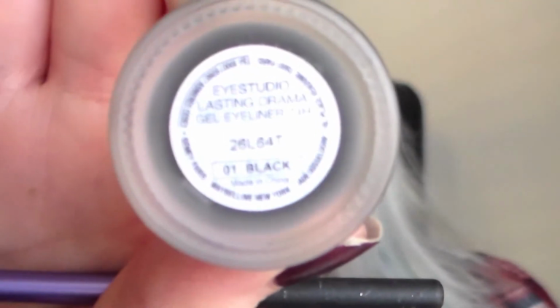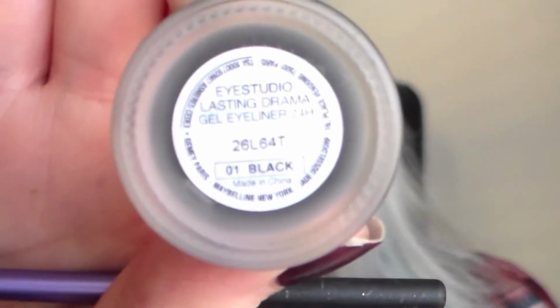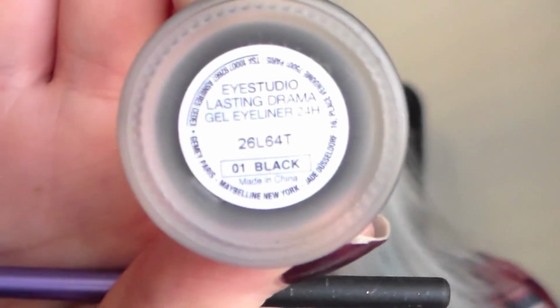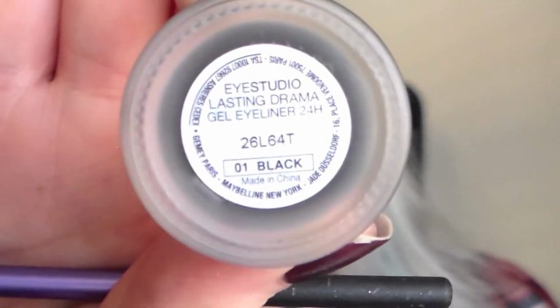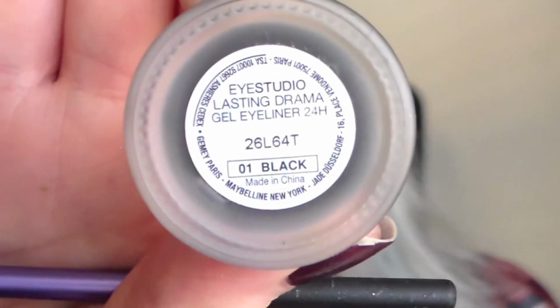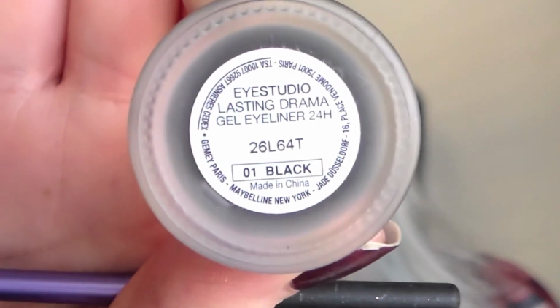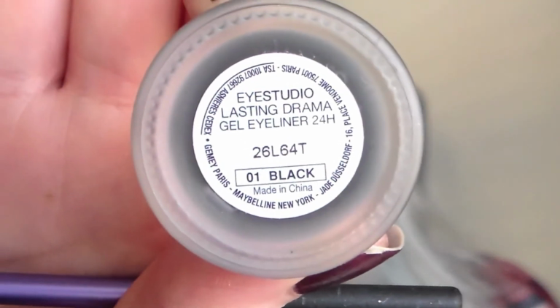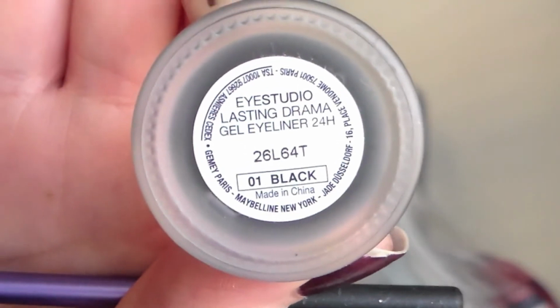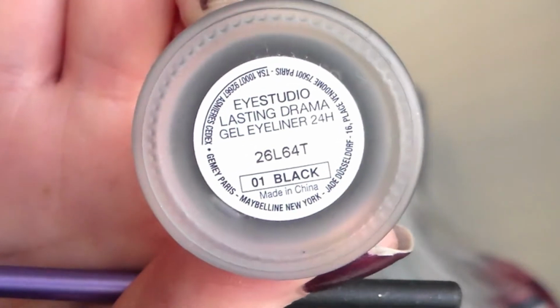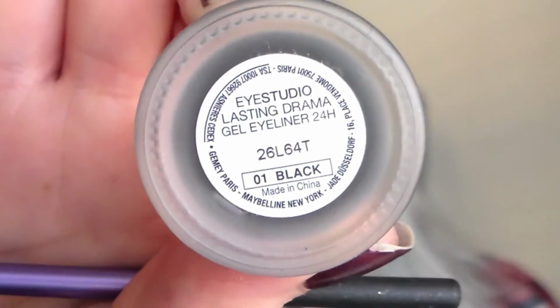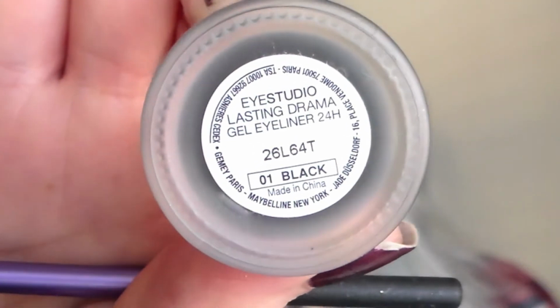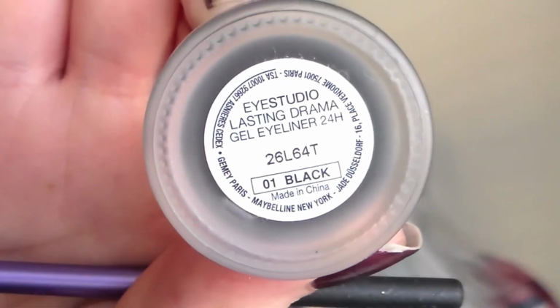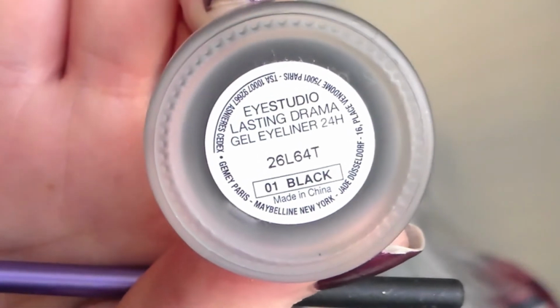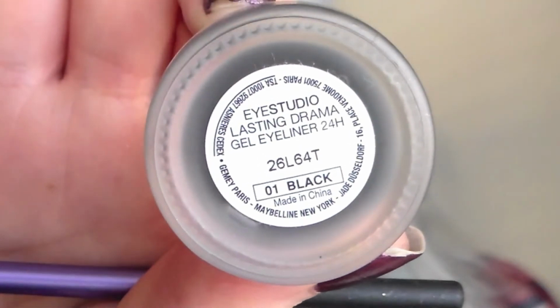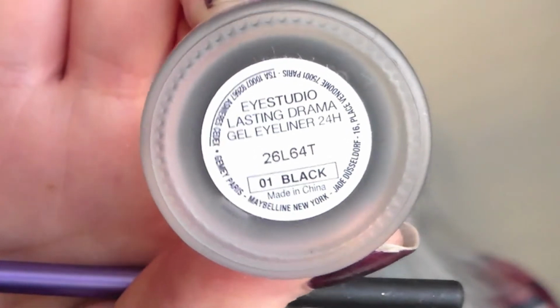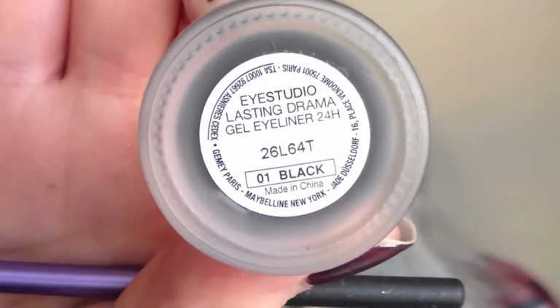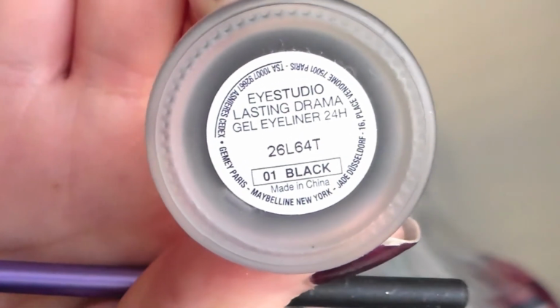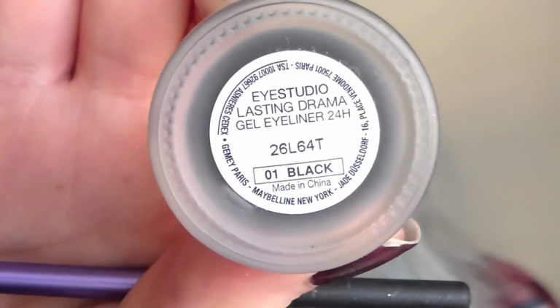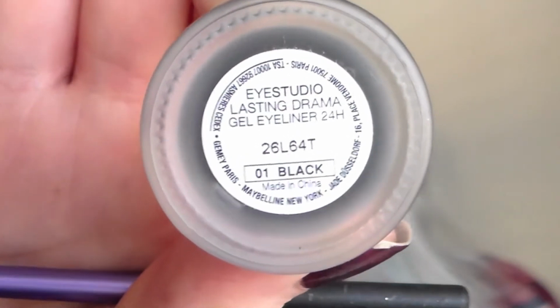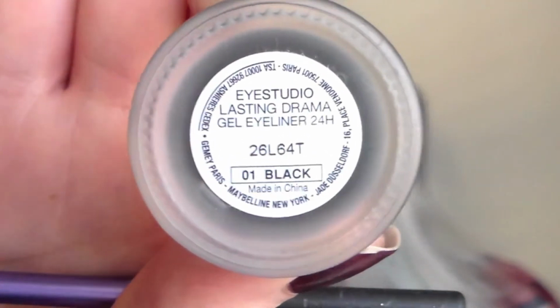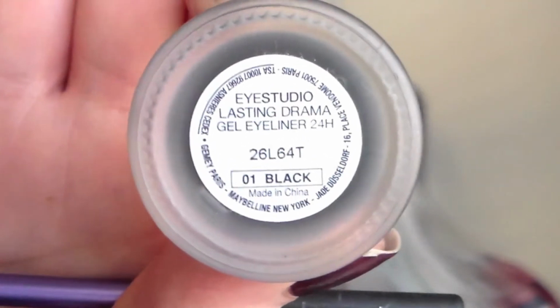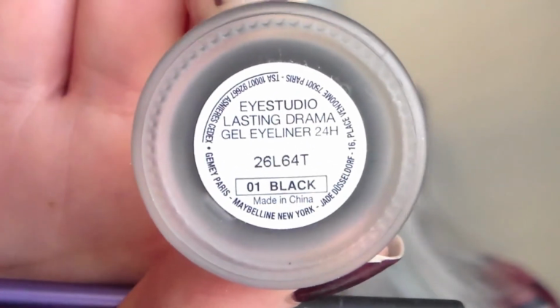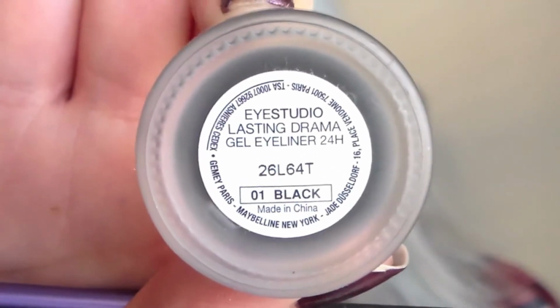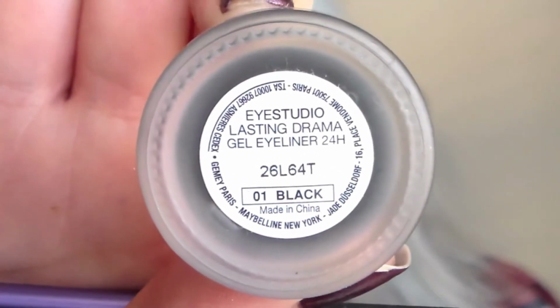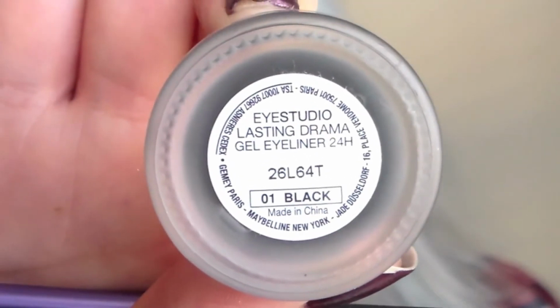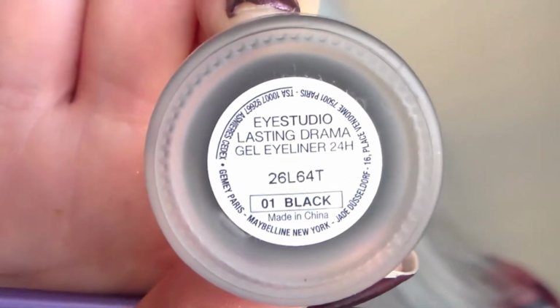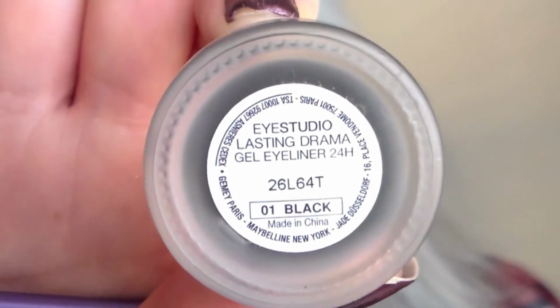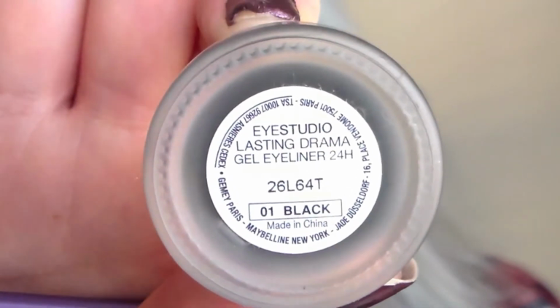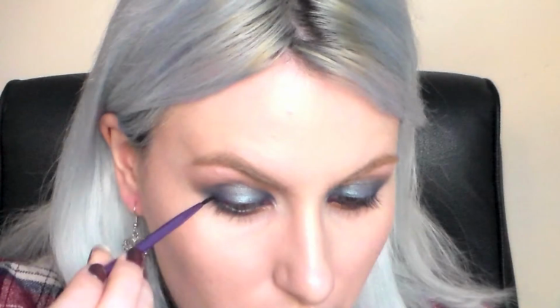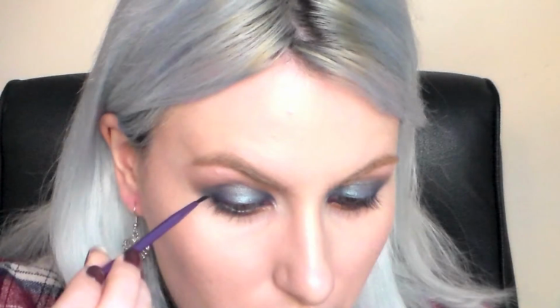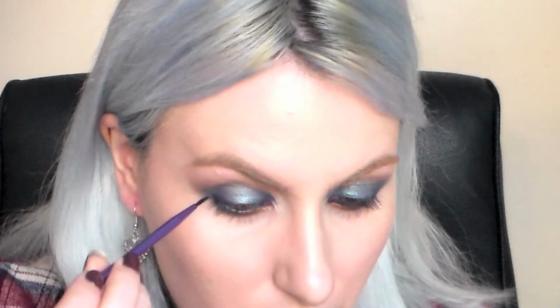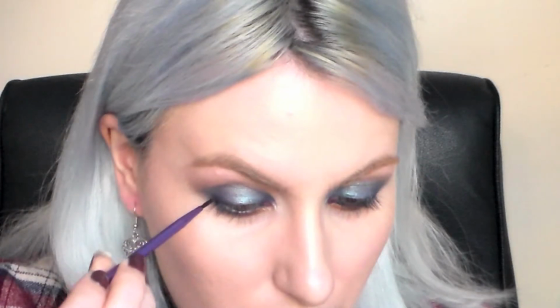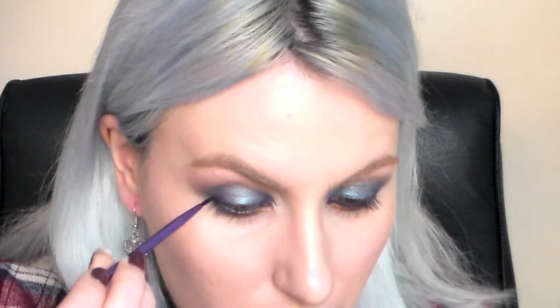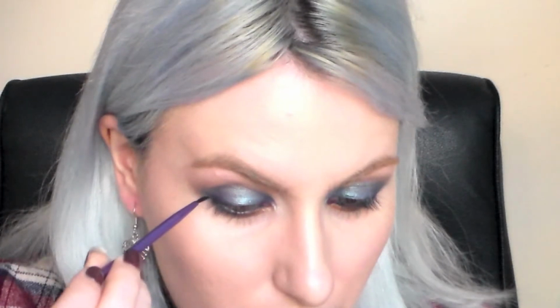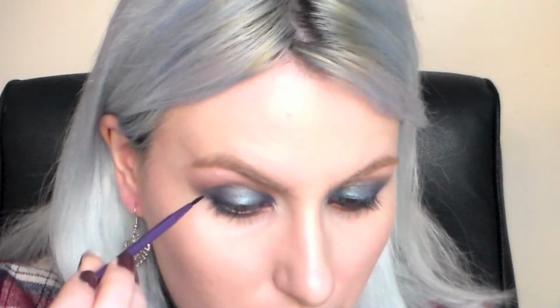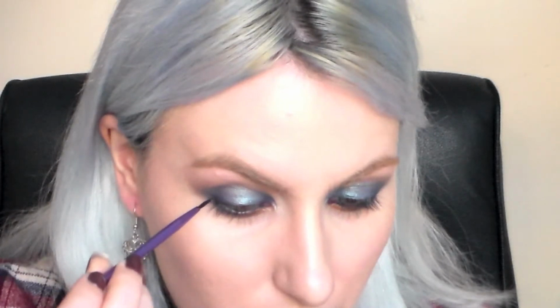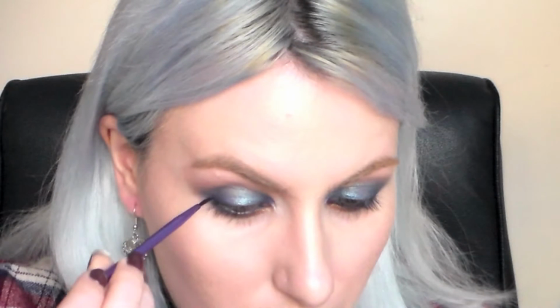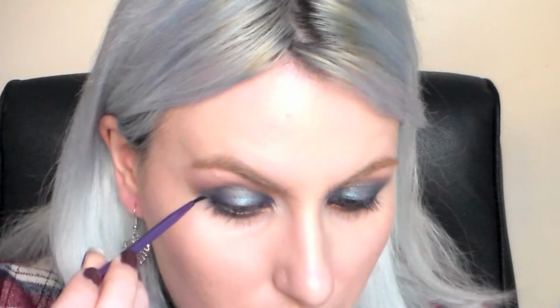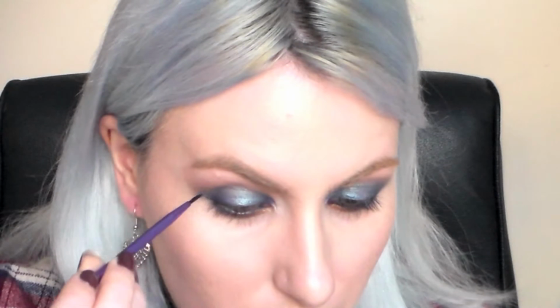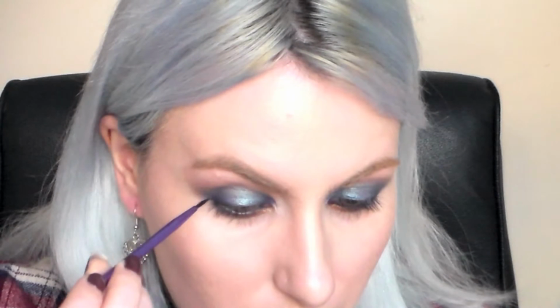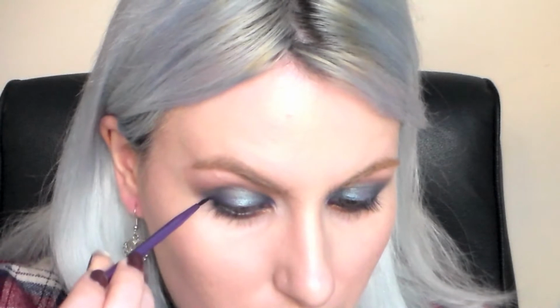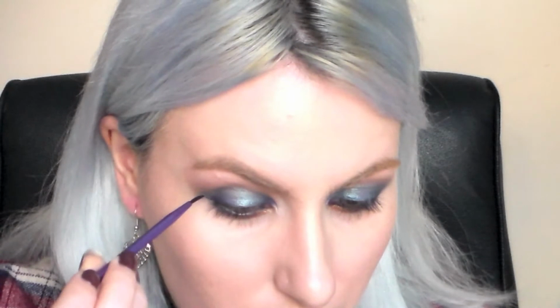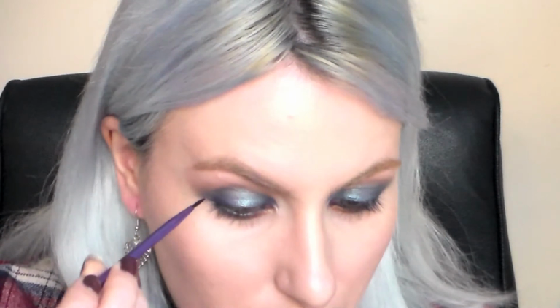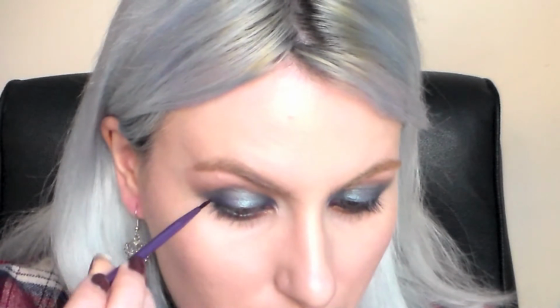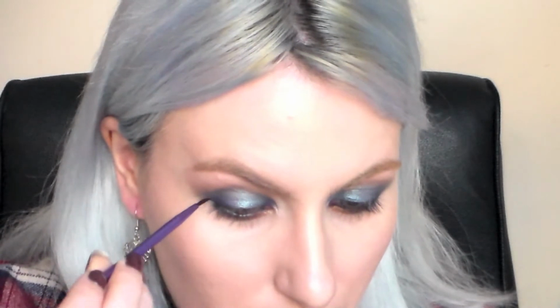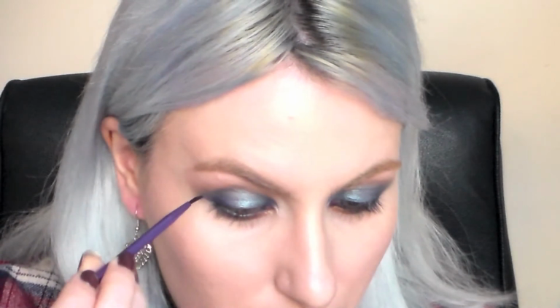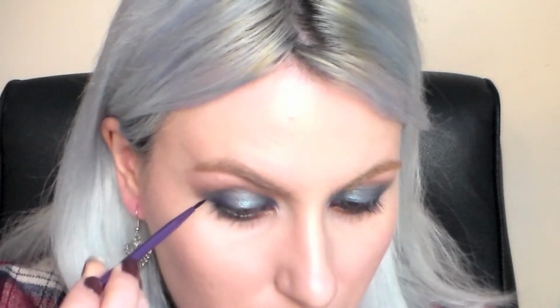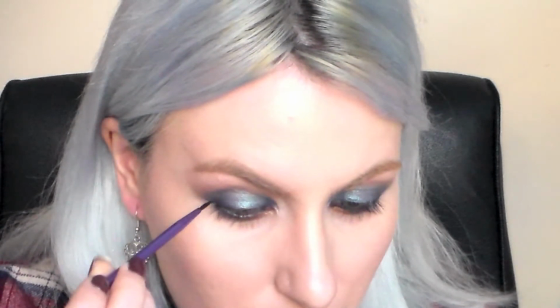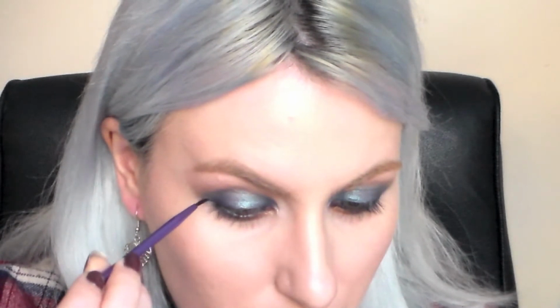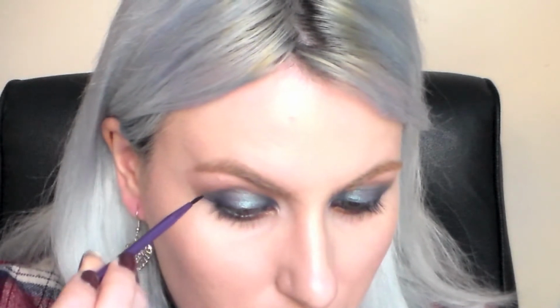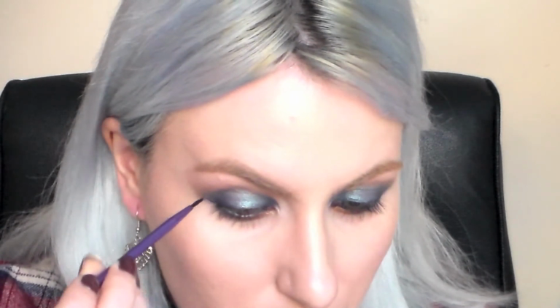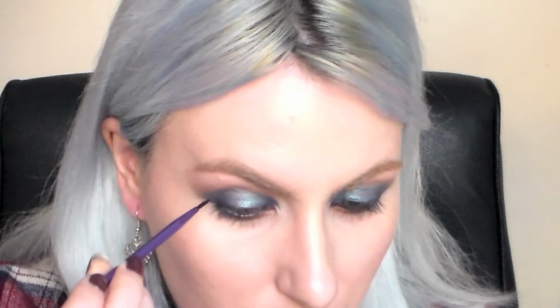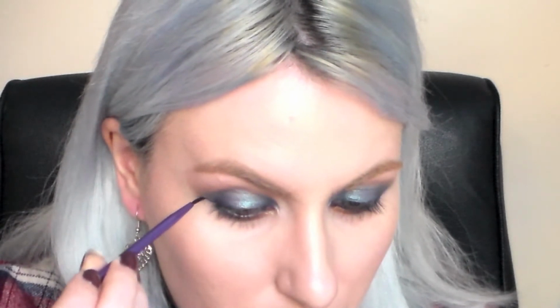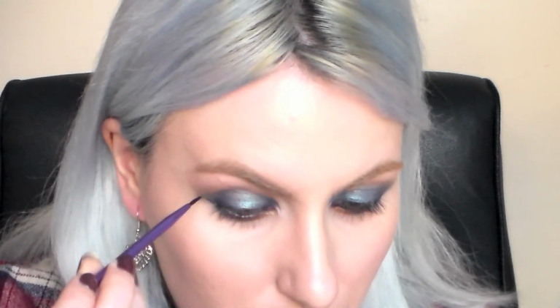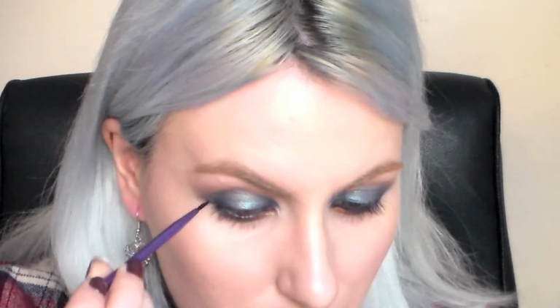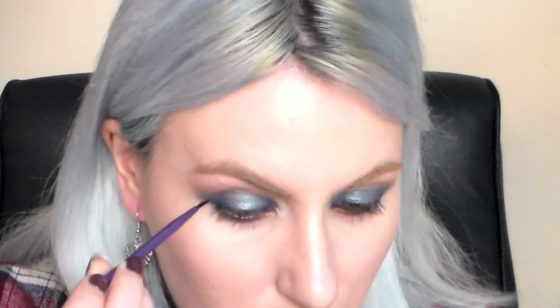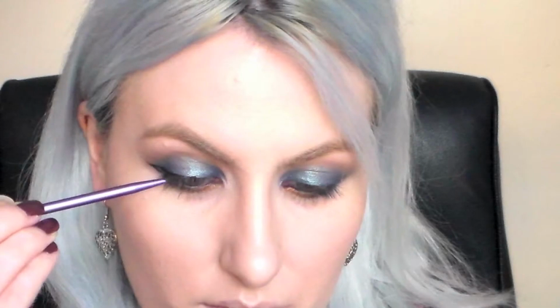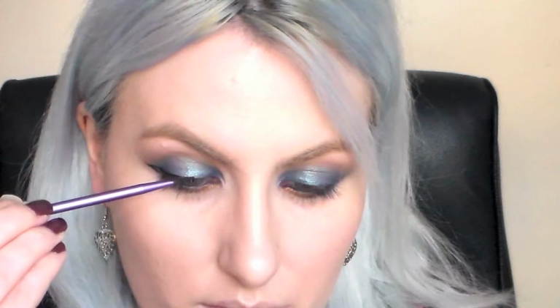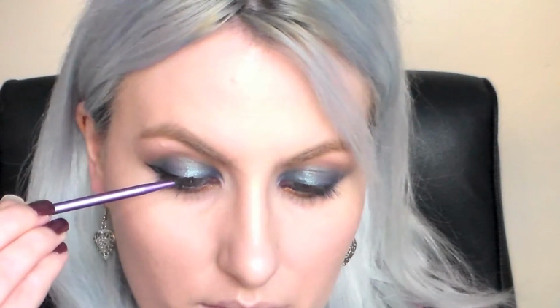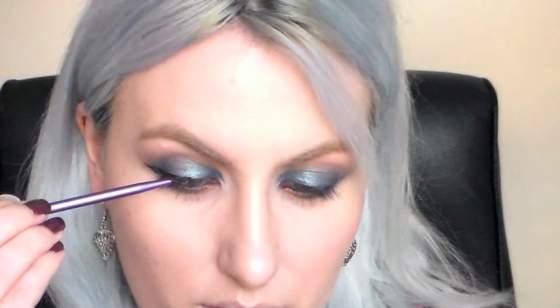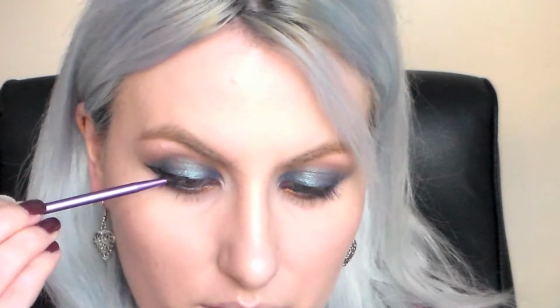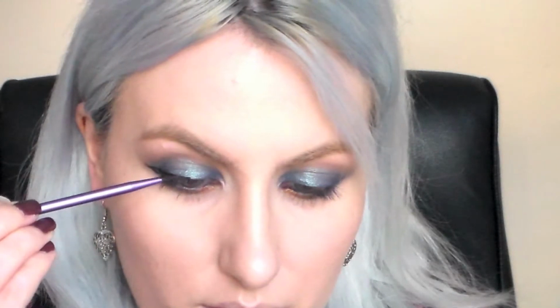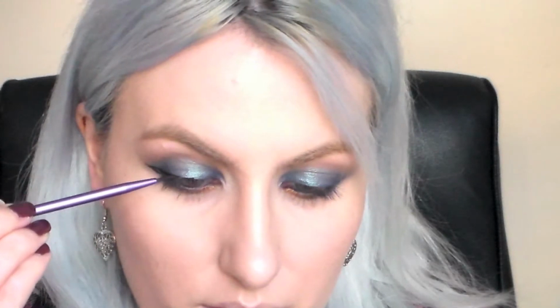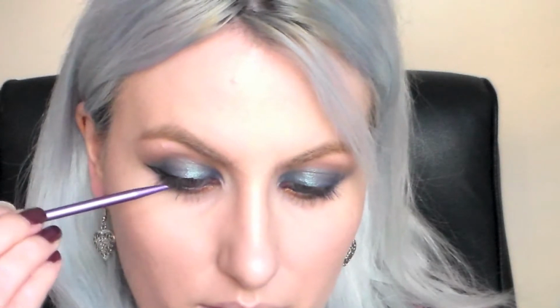I'm then going to create a winged liner using the iStudio Lasting Drama Gel Liner by Maybelline and the Real Techniques Fine Liner Brush.